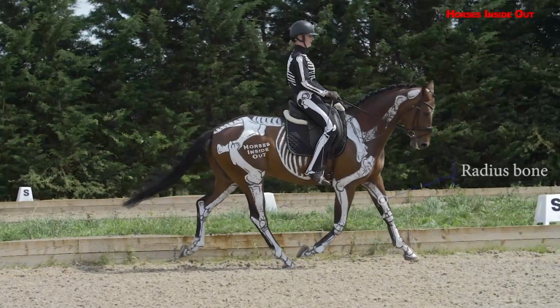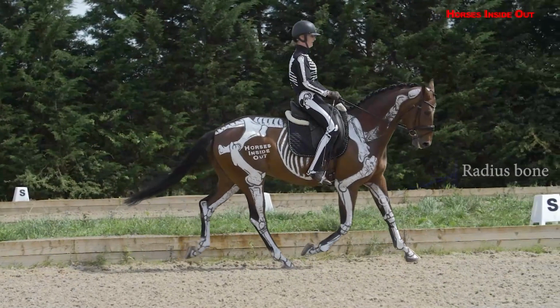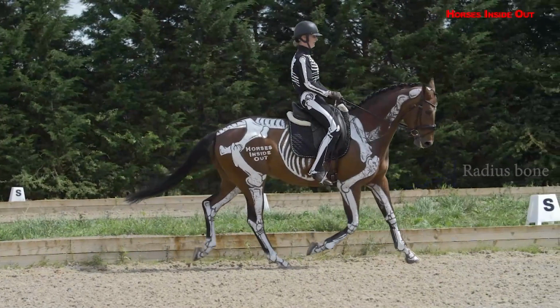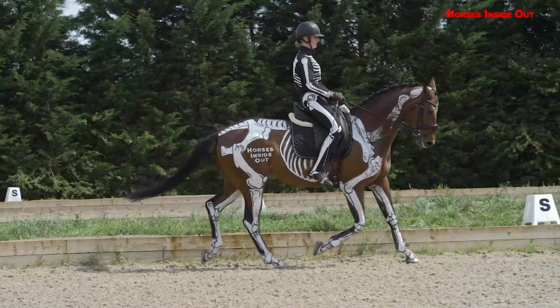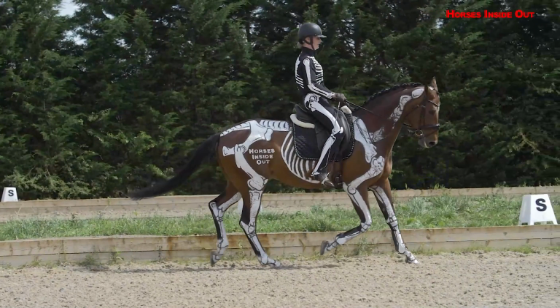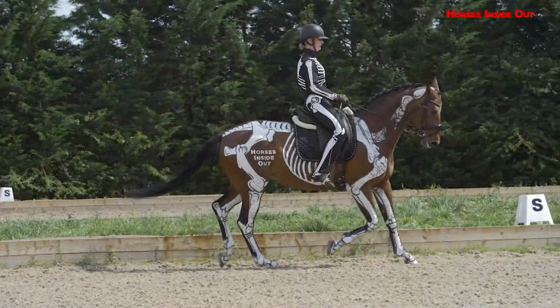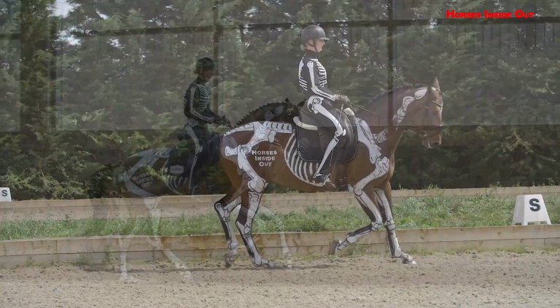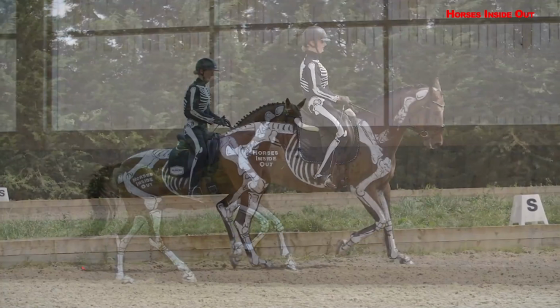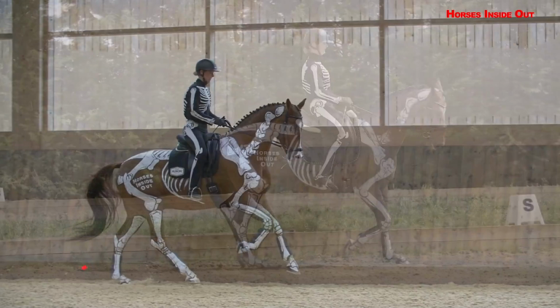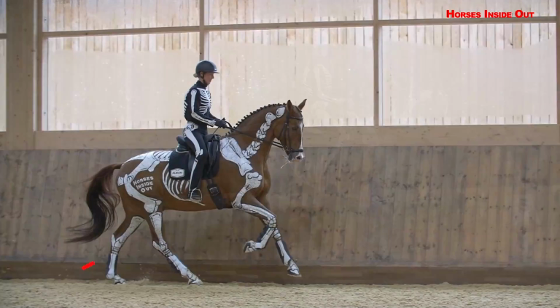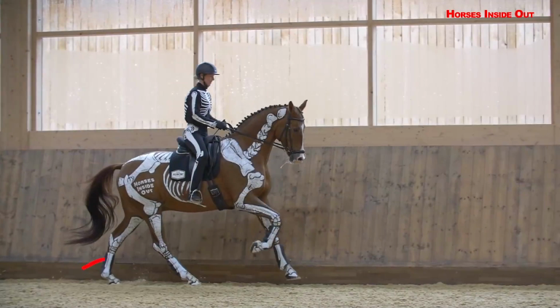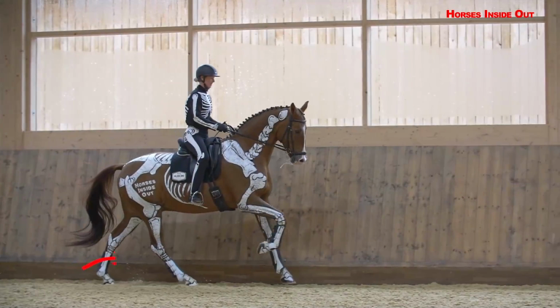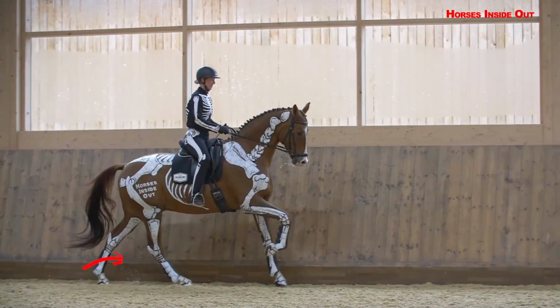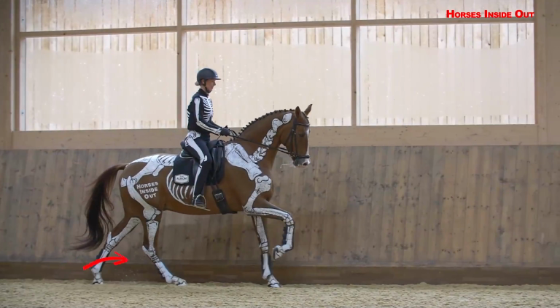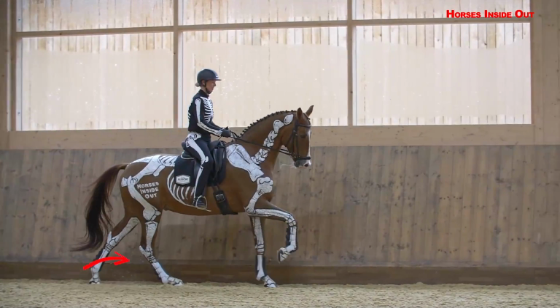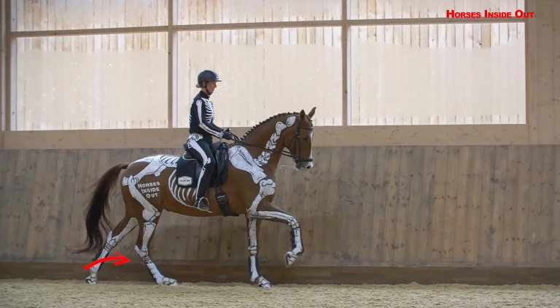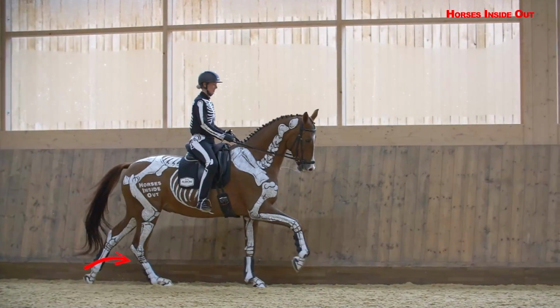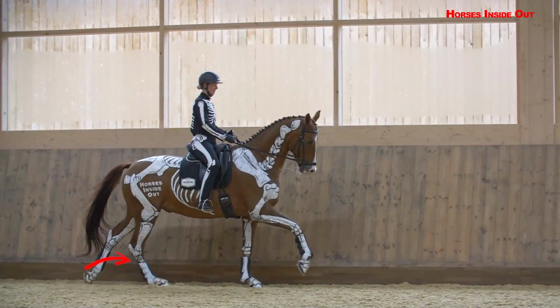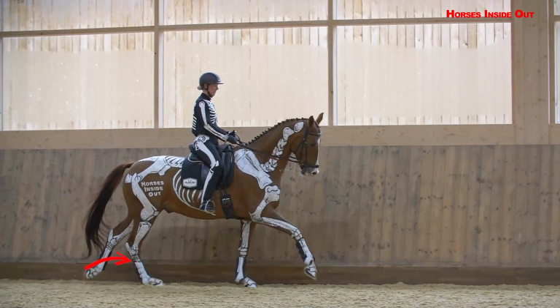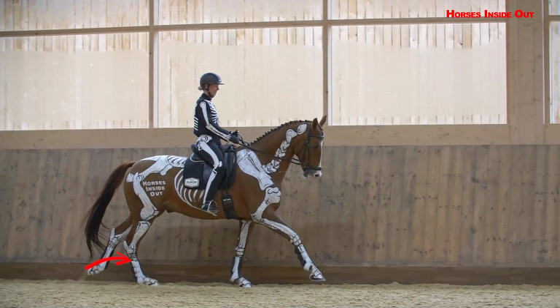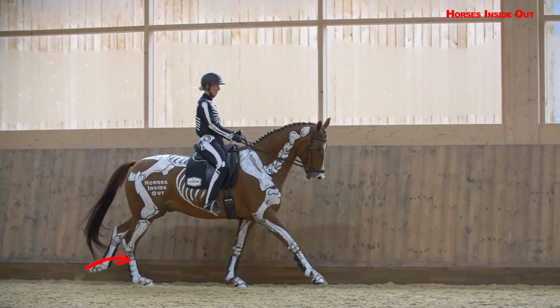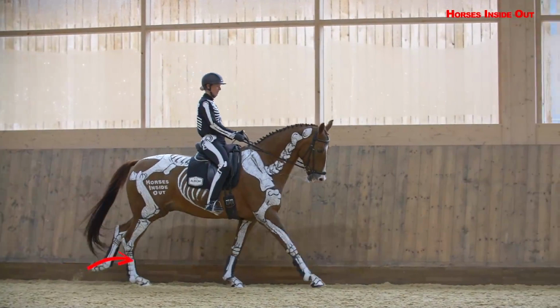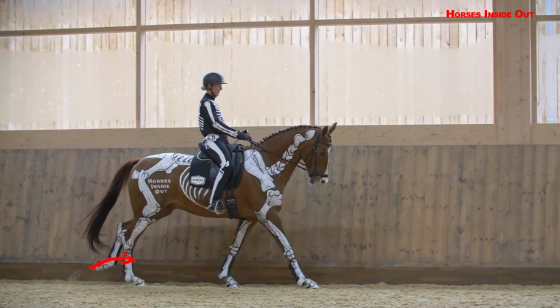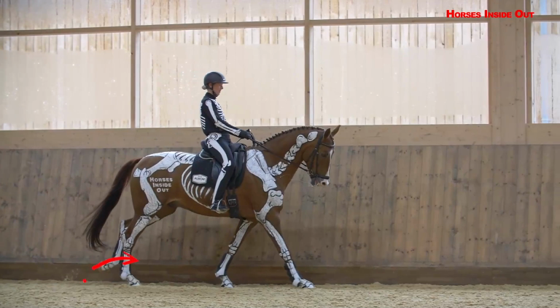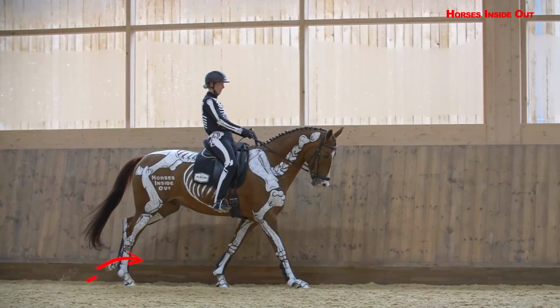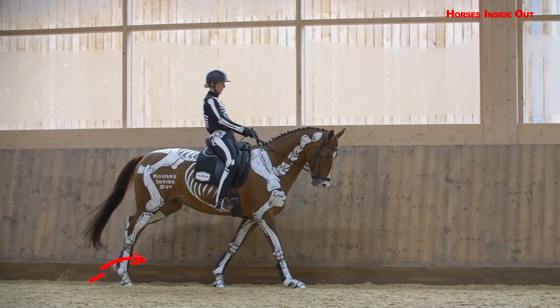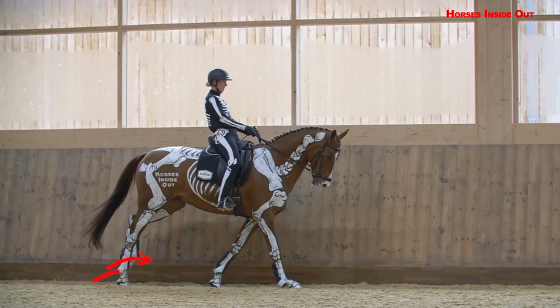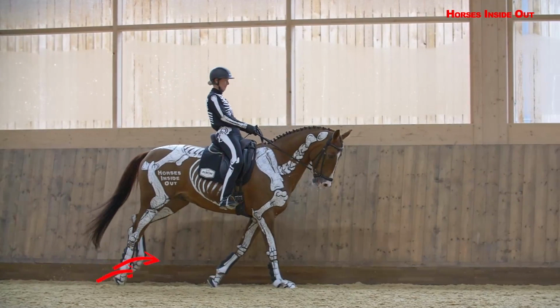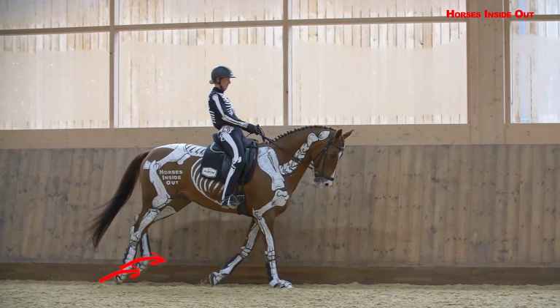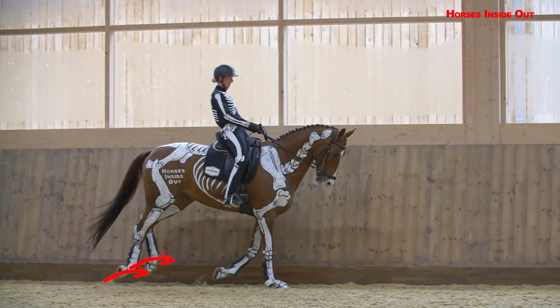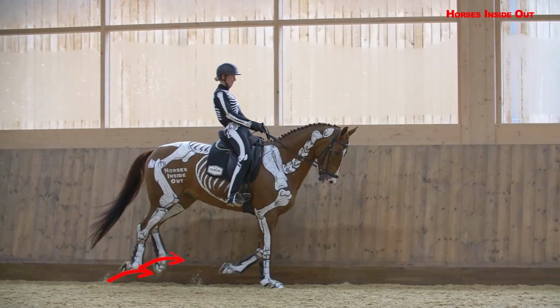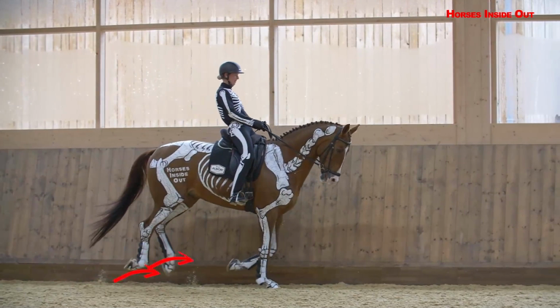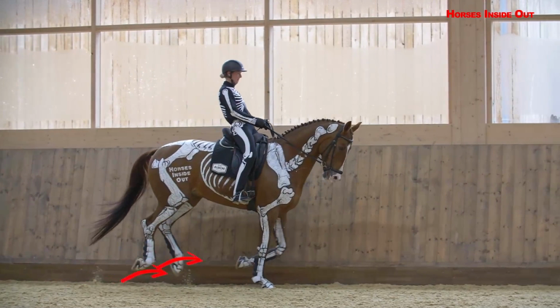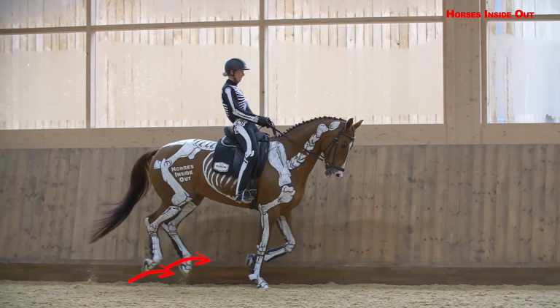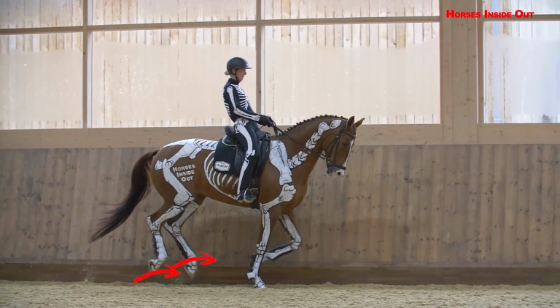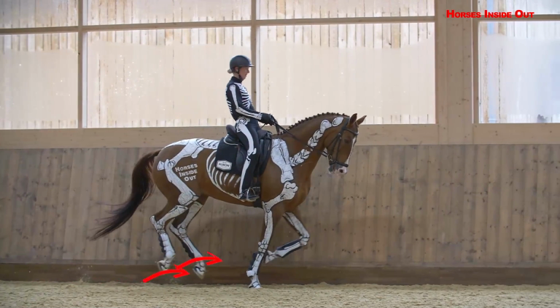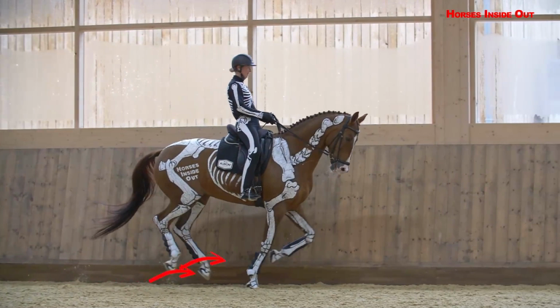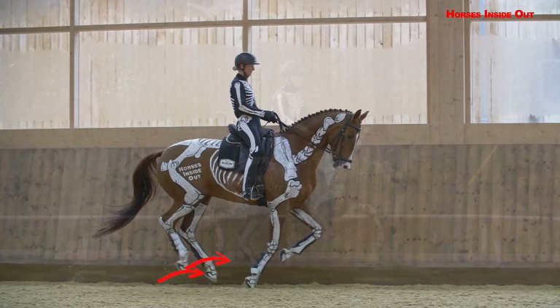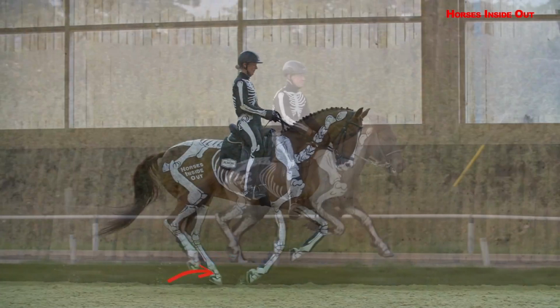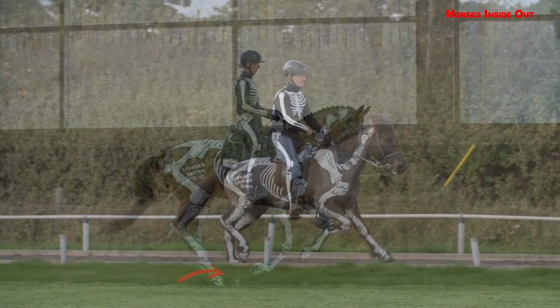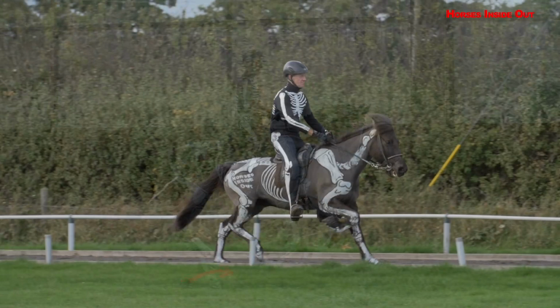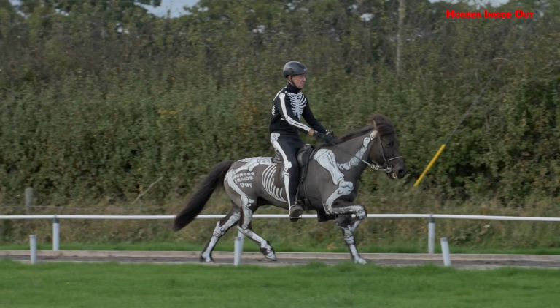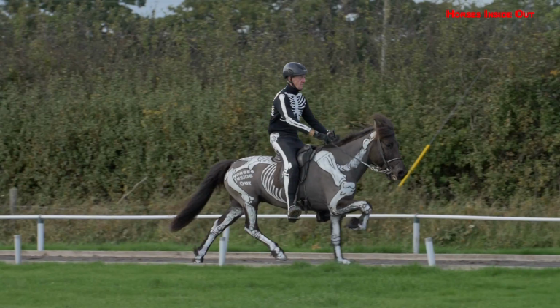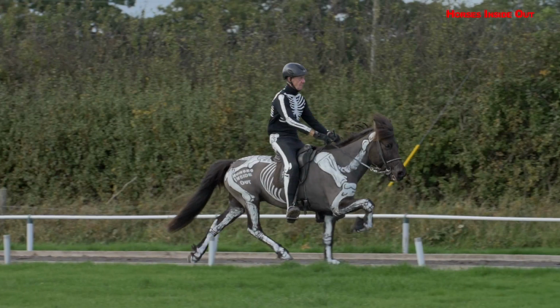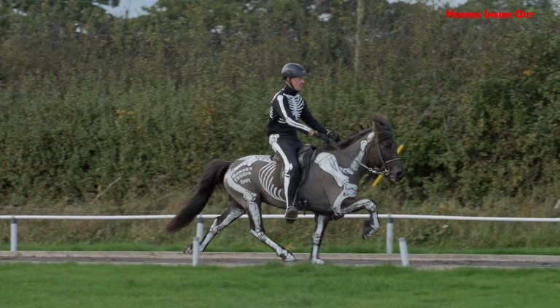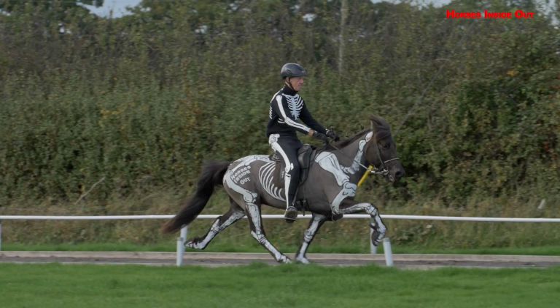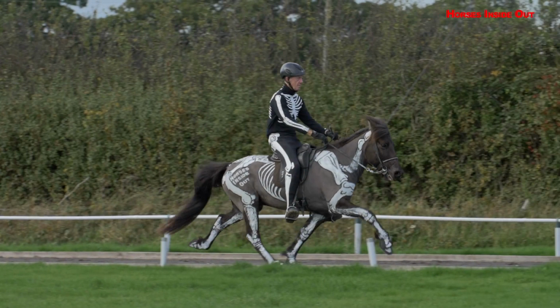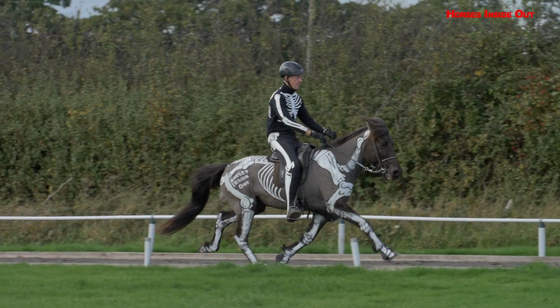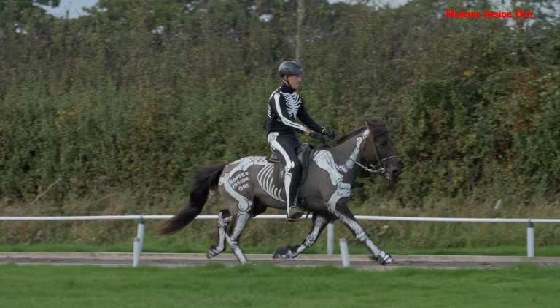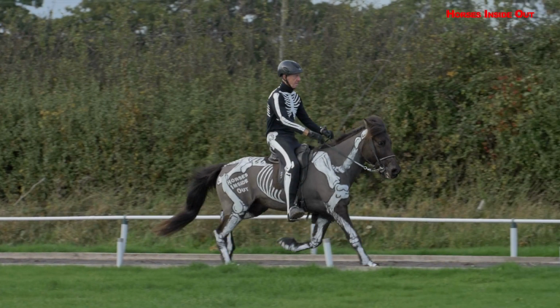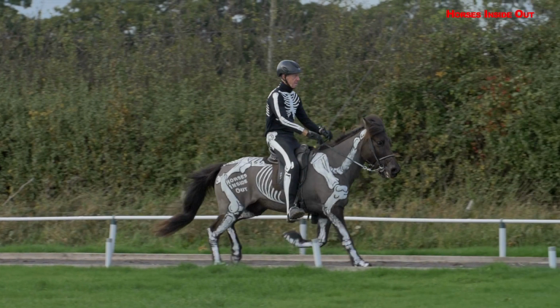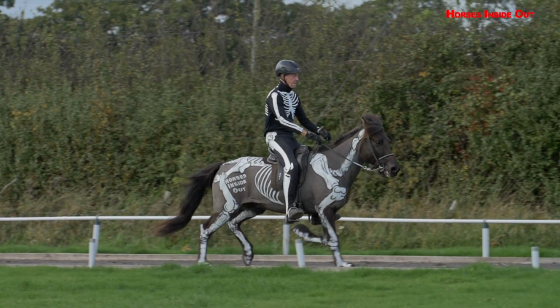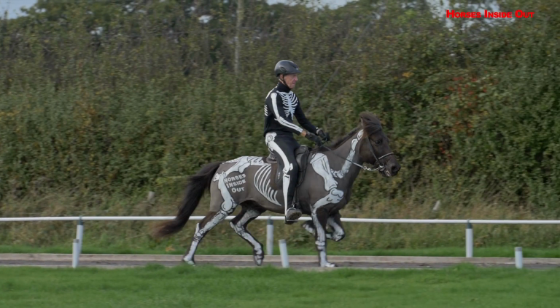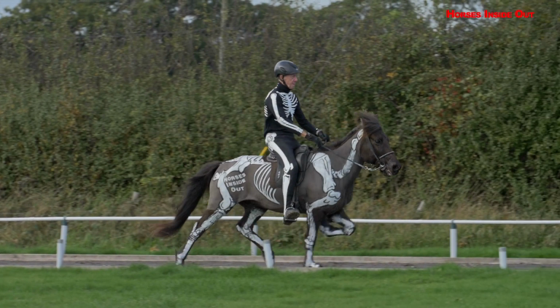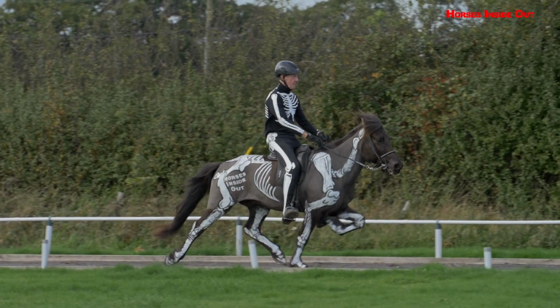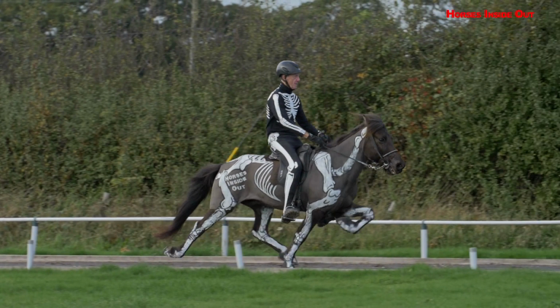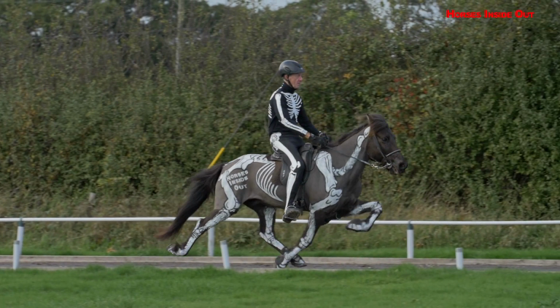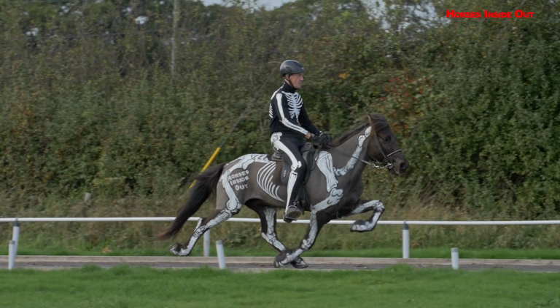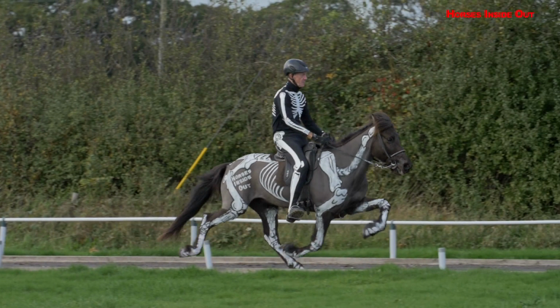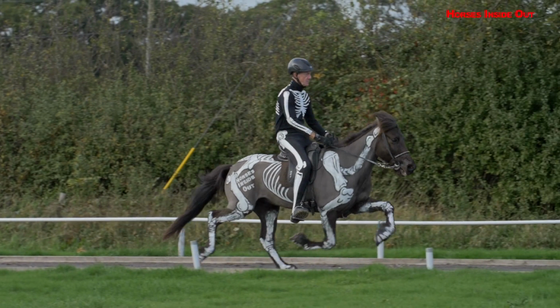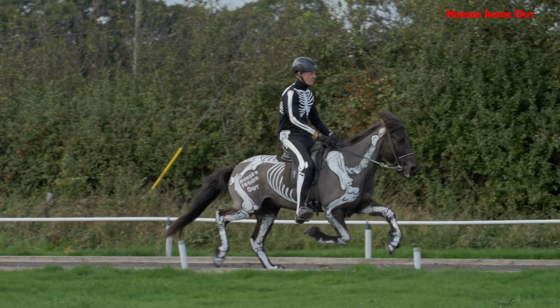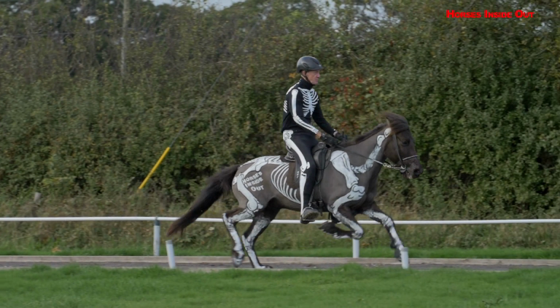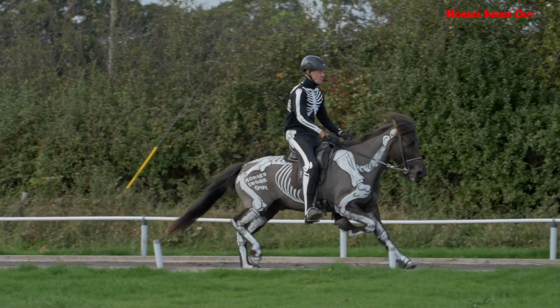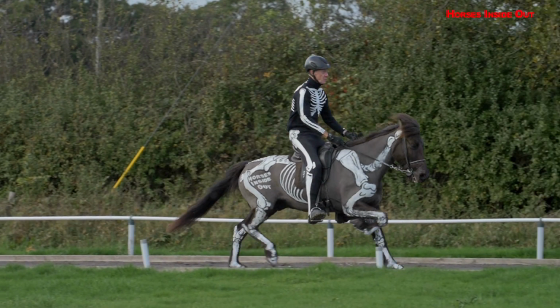Movements include all the gaits: walk, trot, canter, gallop, tölt and pace.